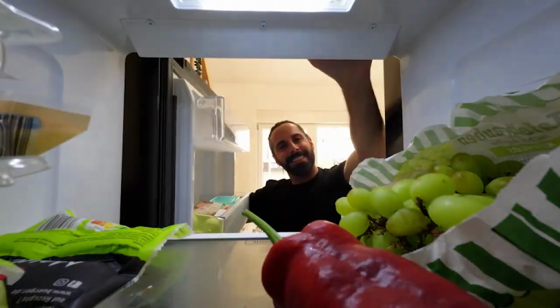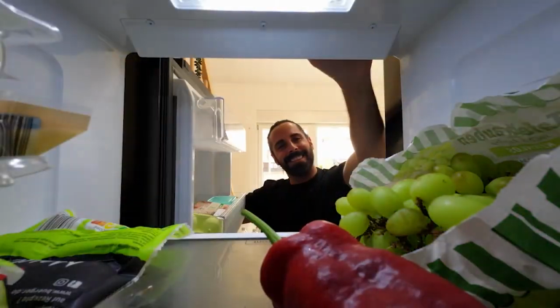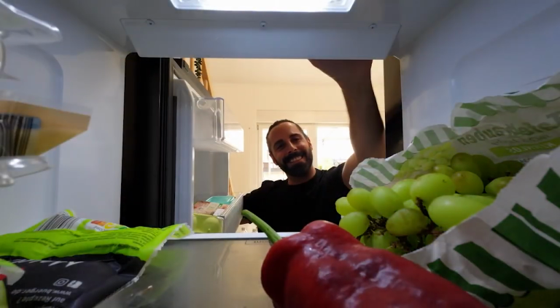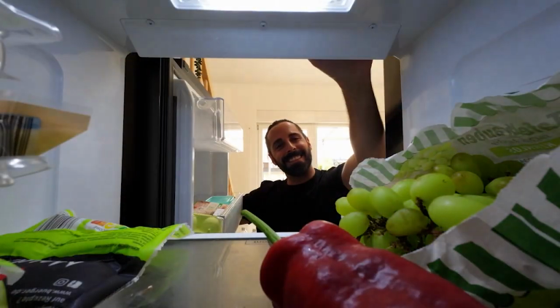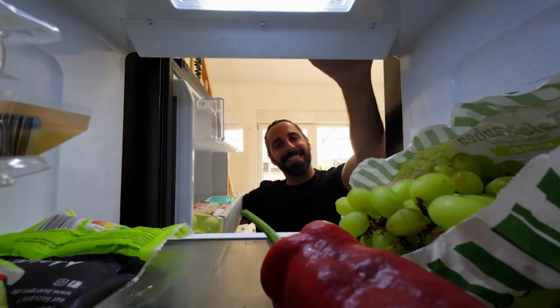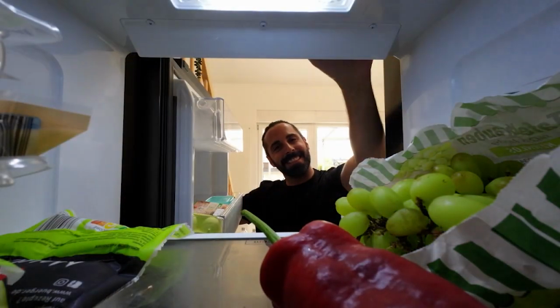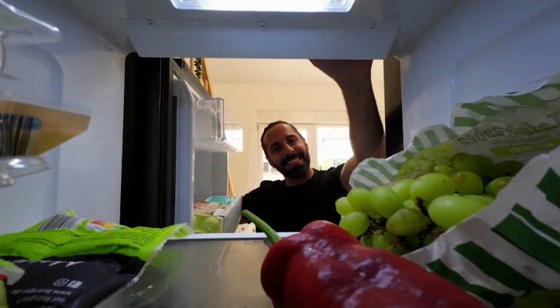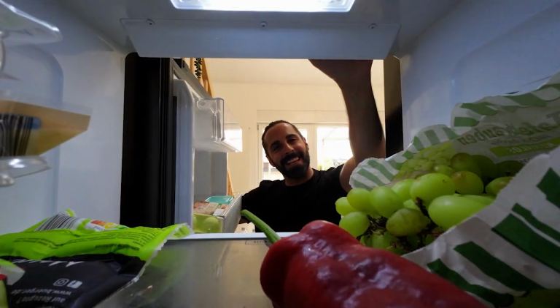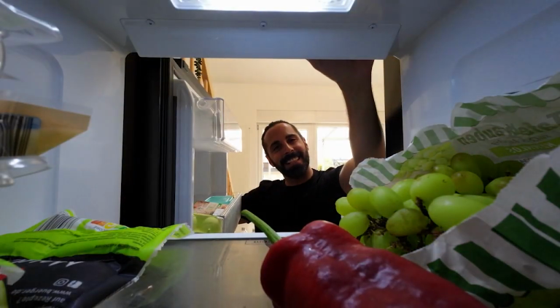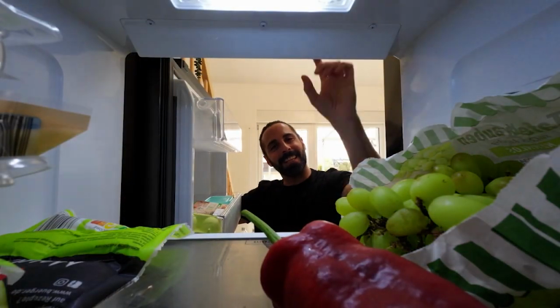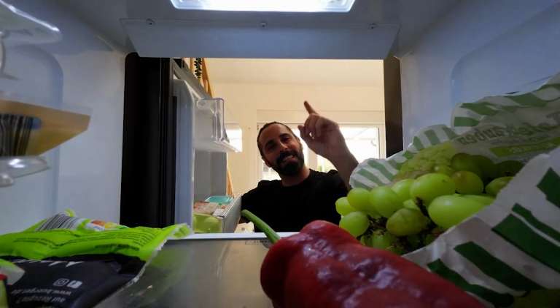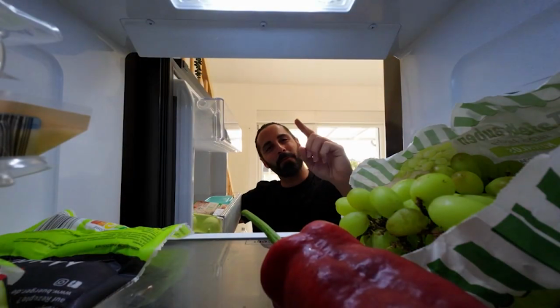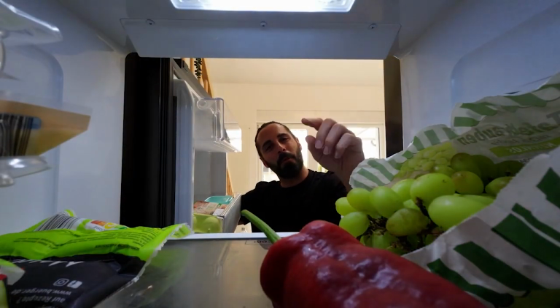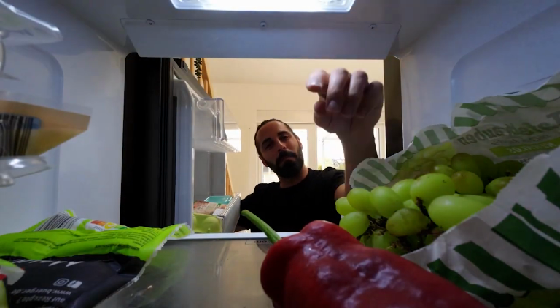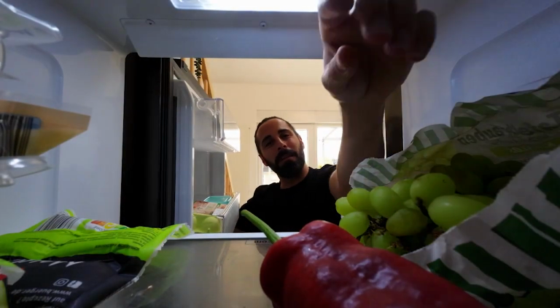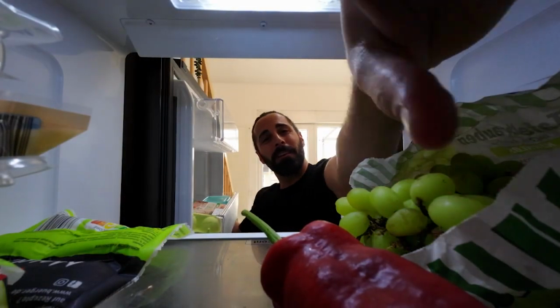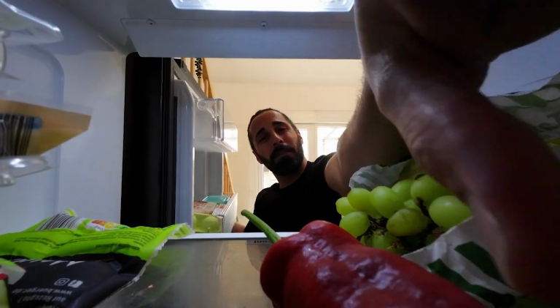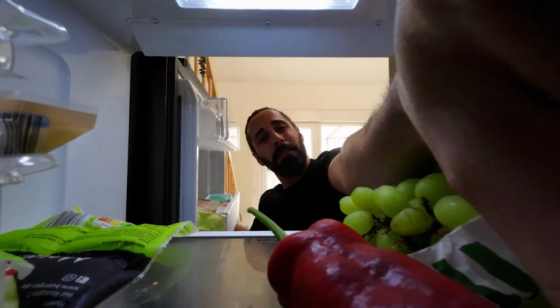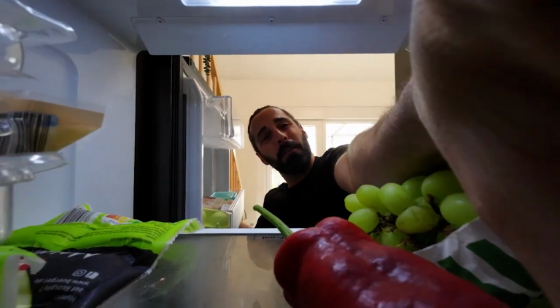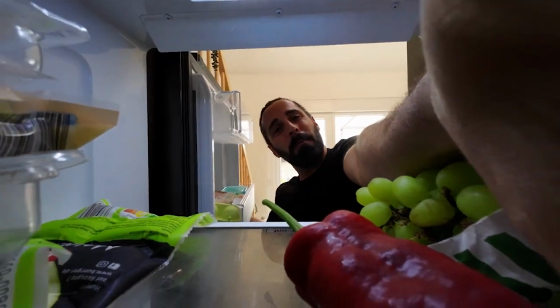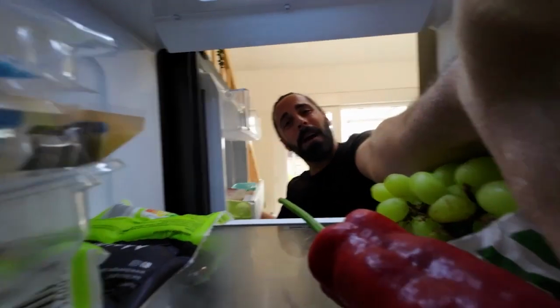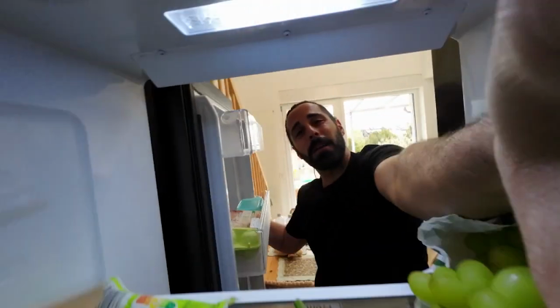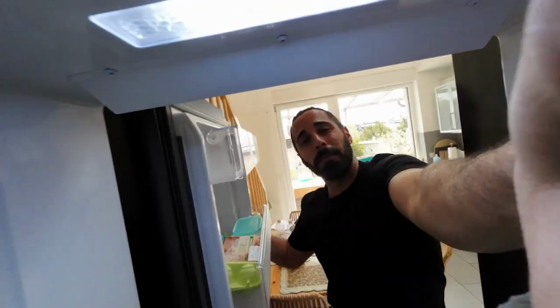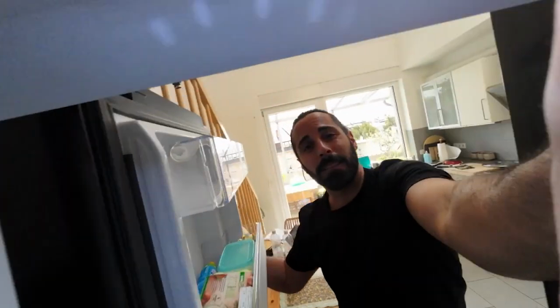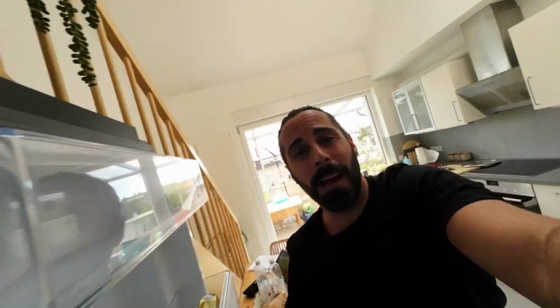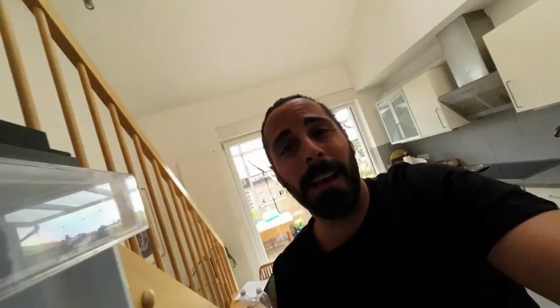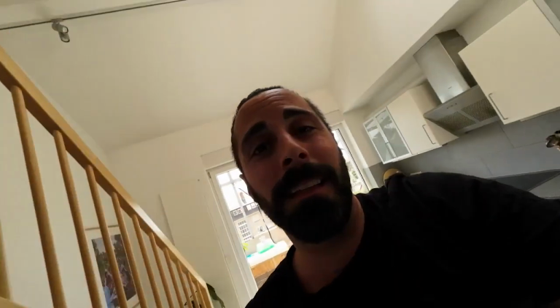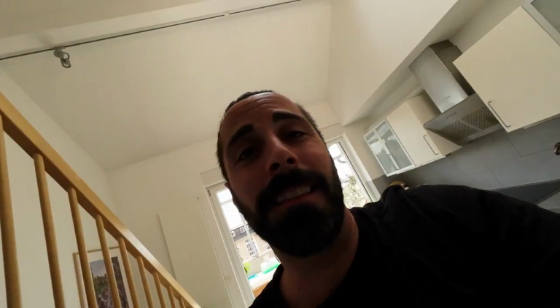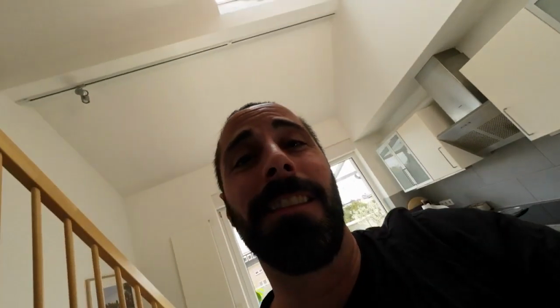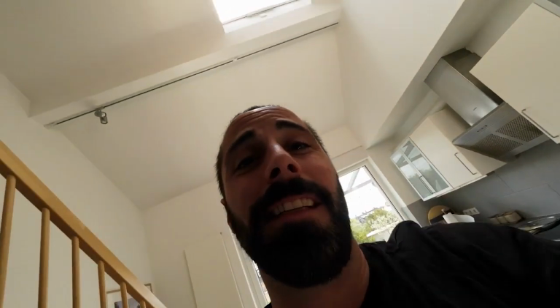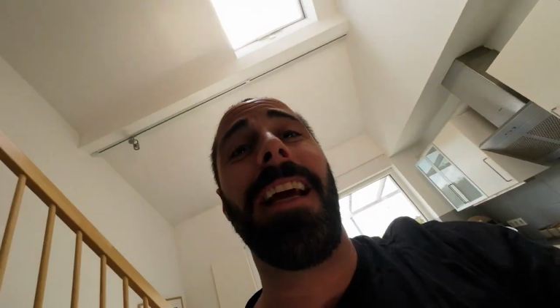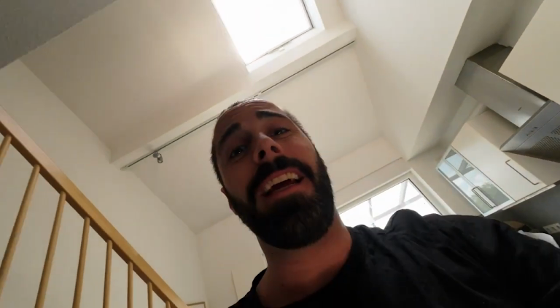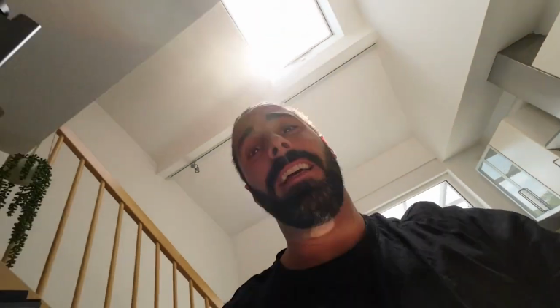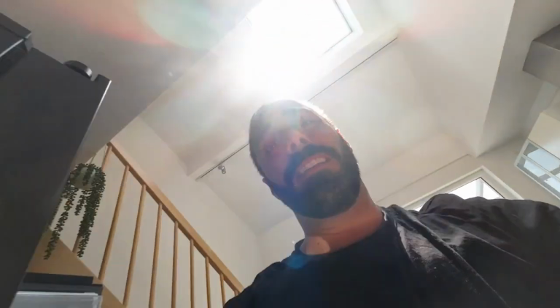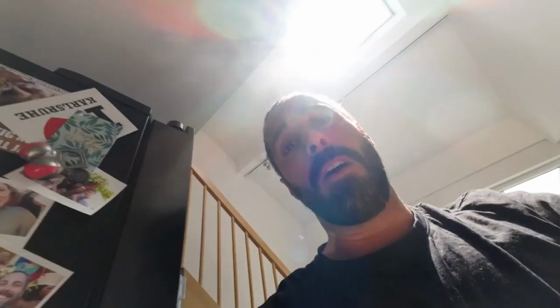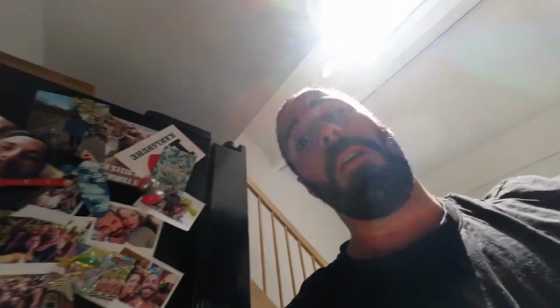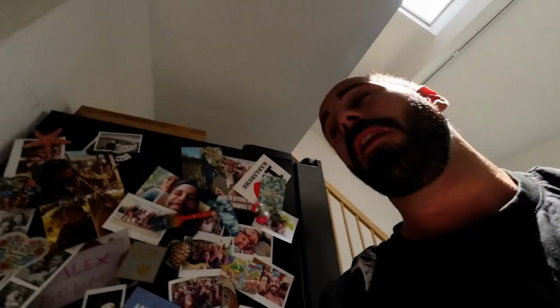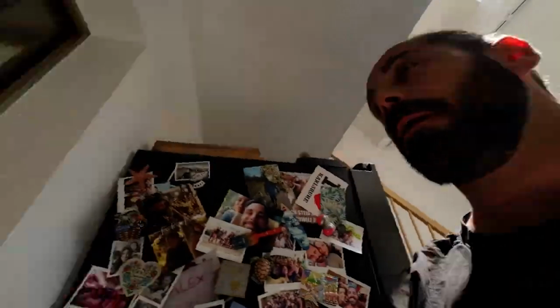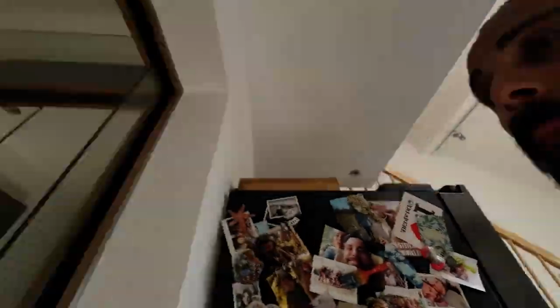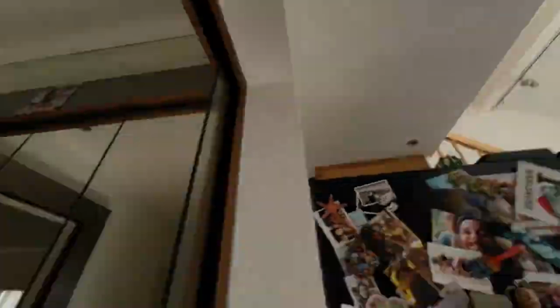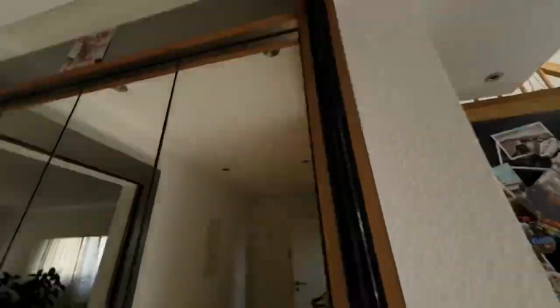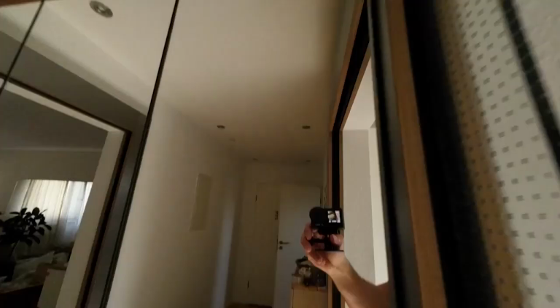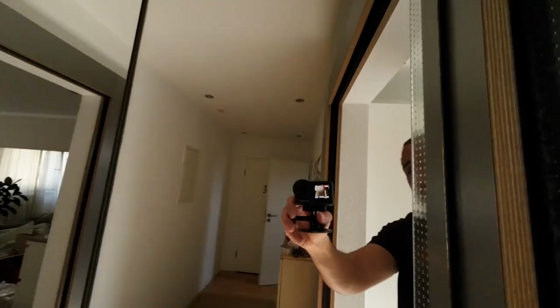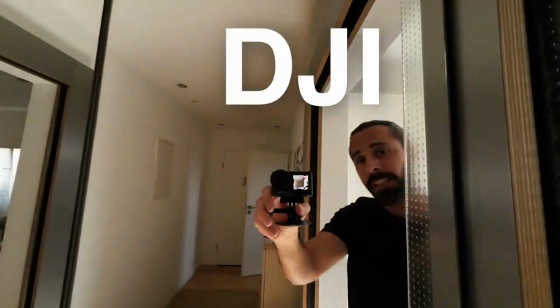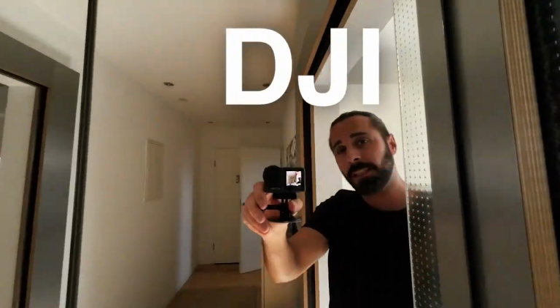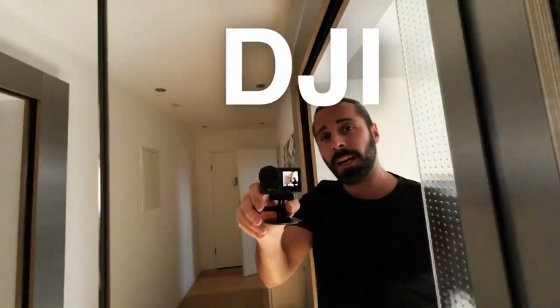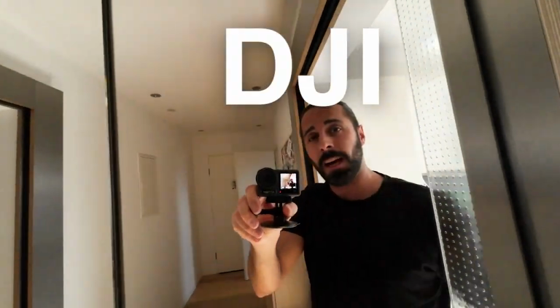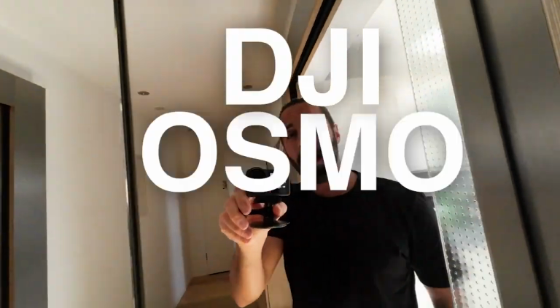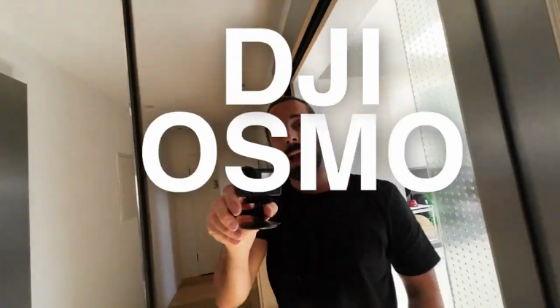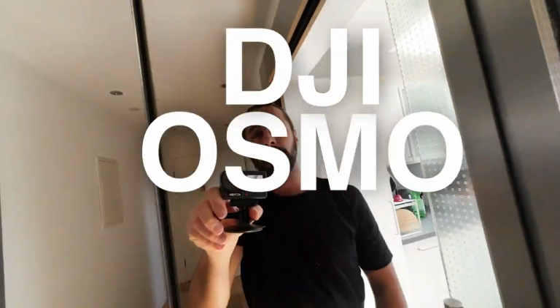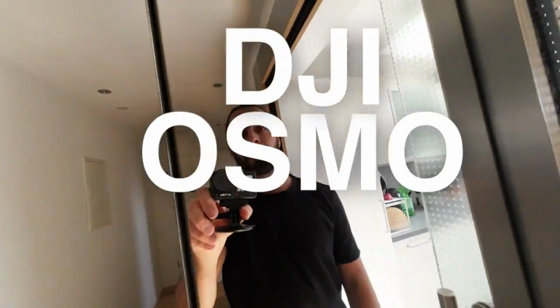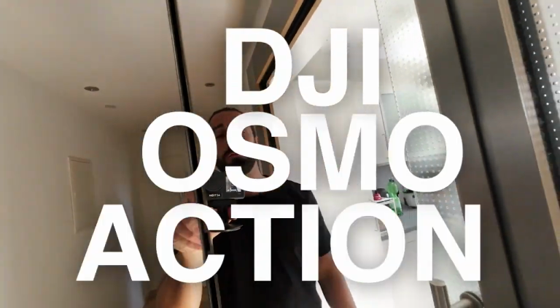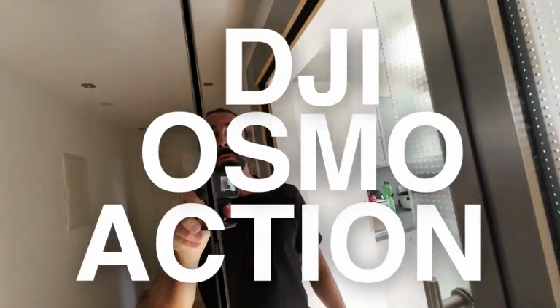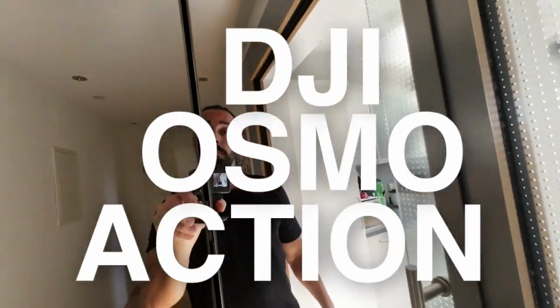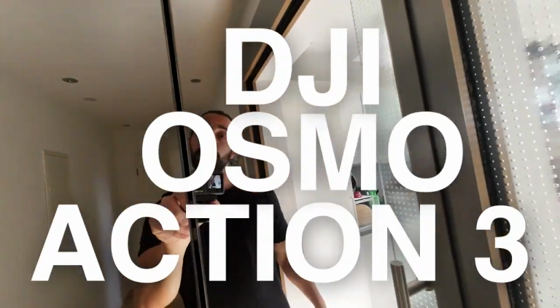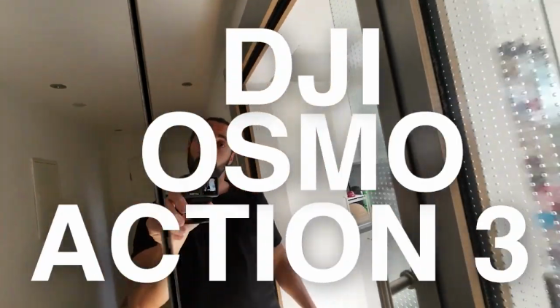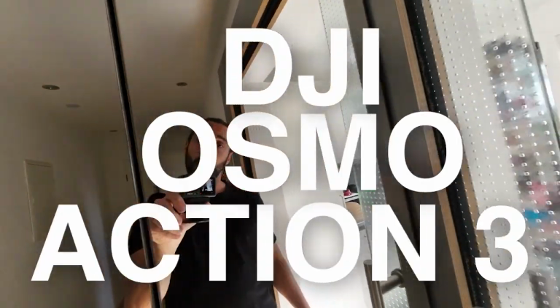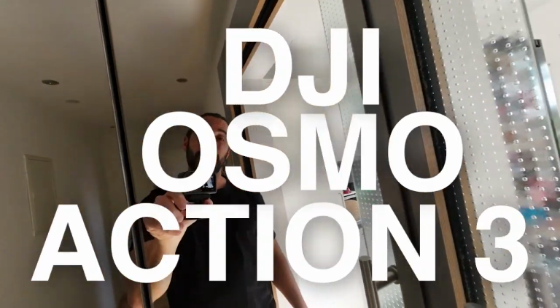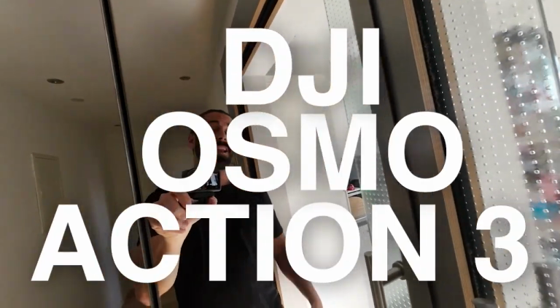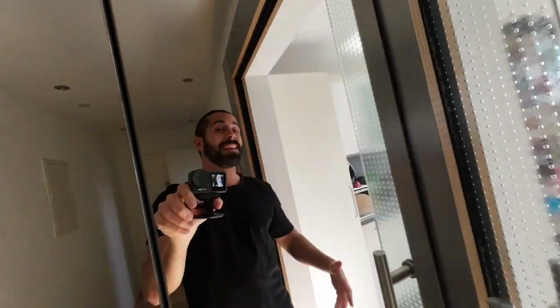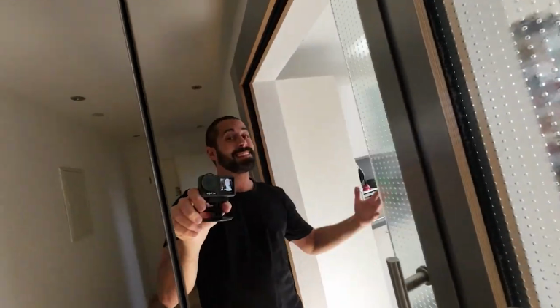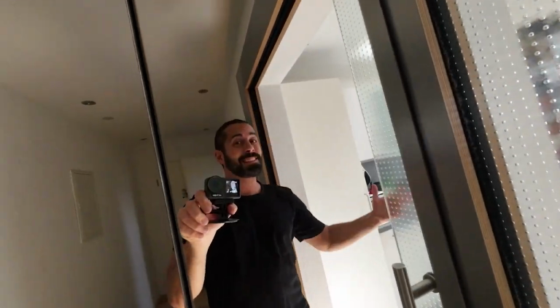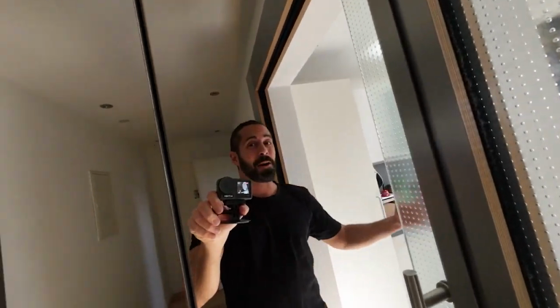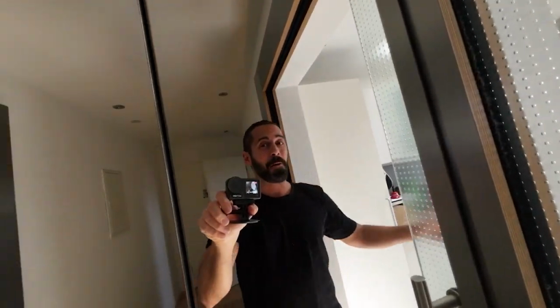This is 60 Second Check, the one minute review. My name is Alex and today it's all about the DJI Osmo Action 3. Let's go!